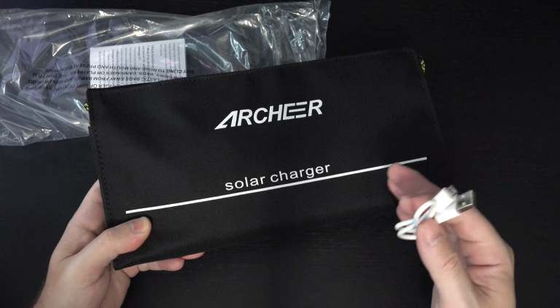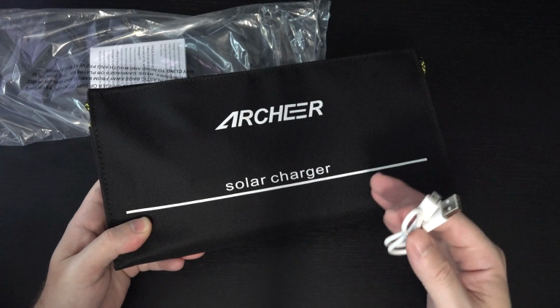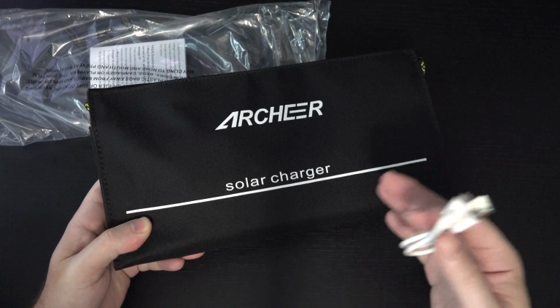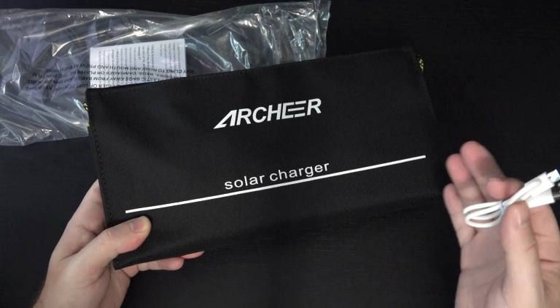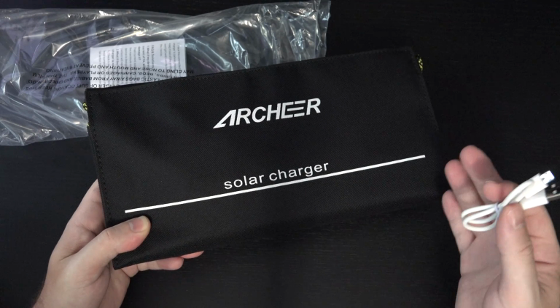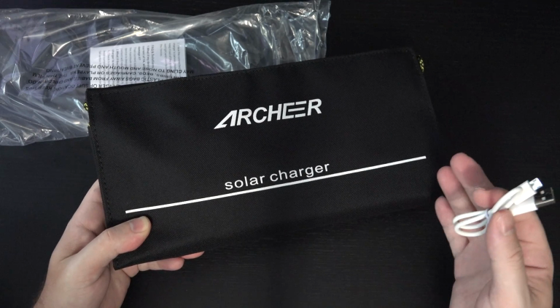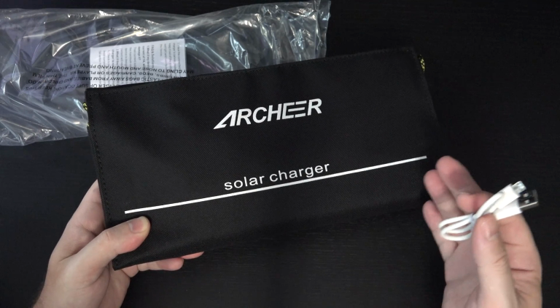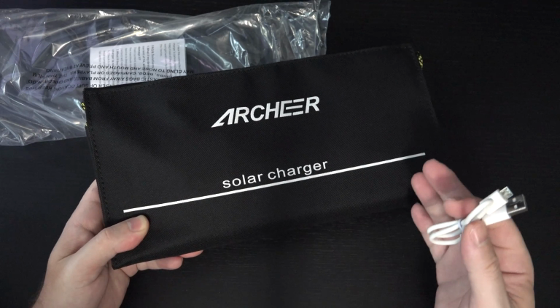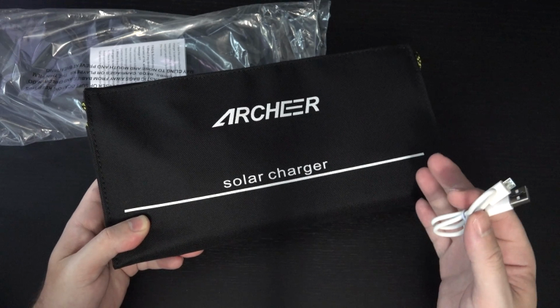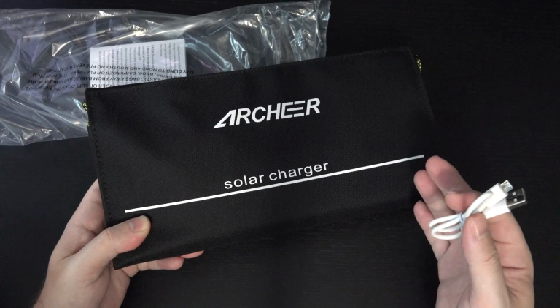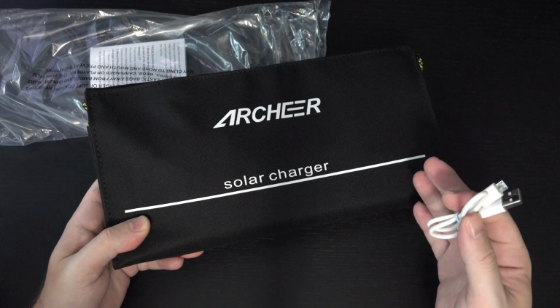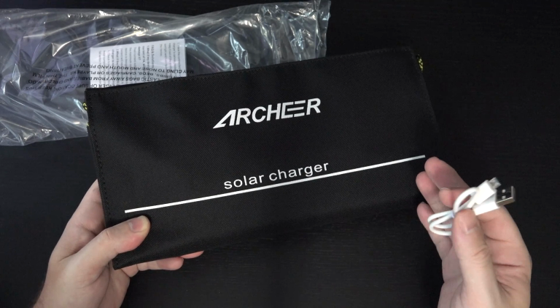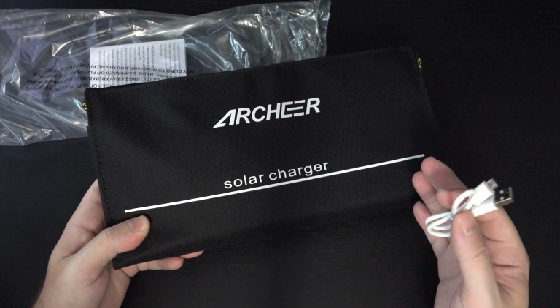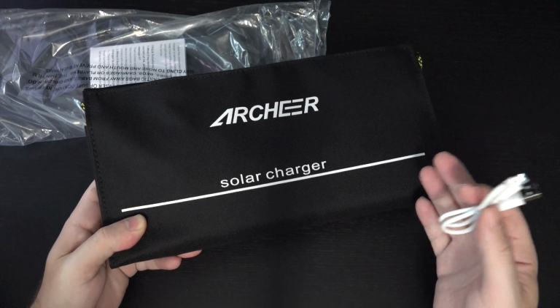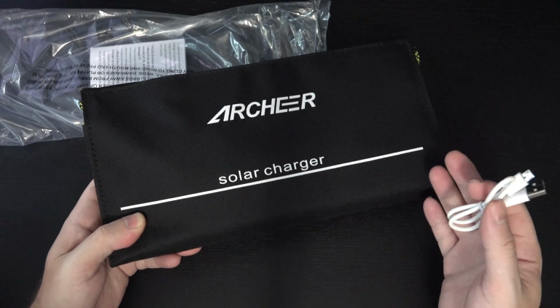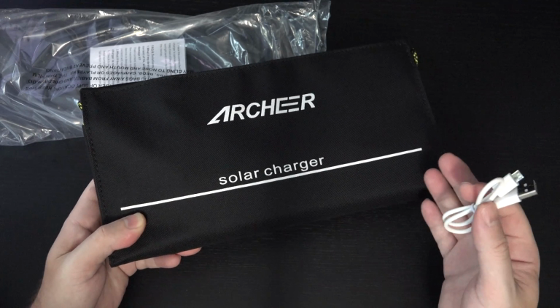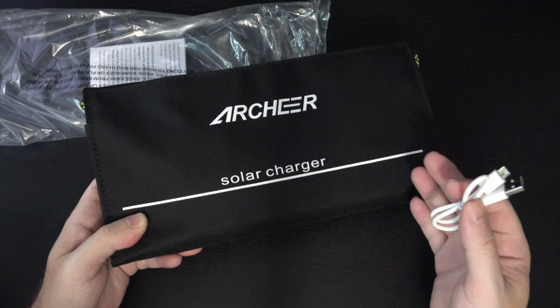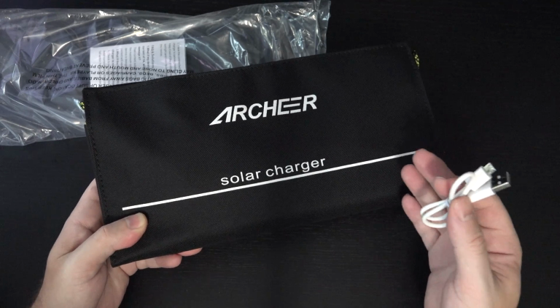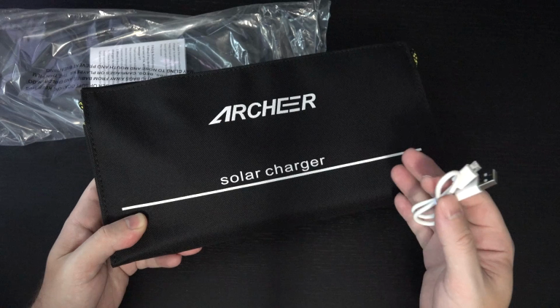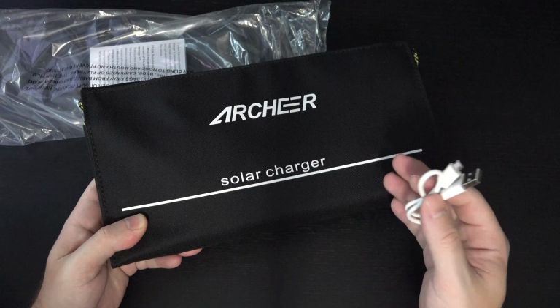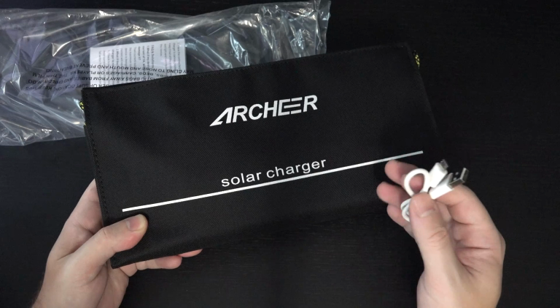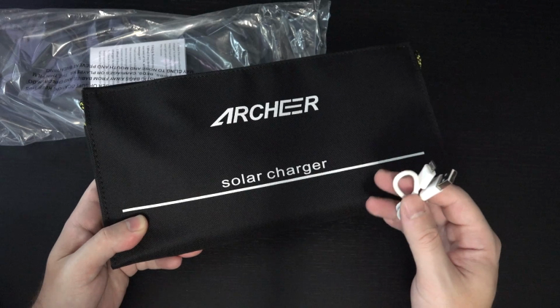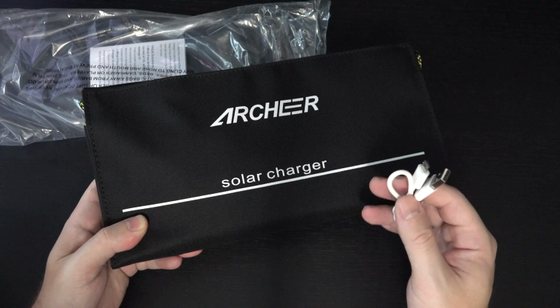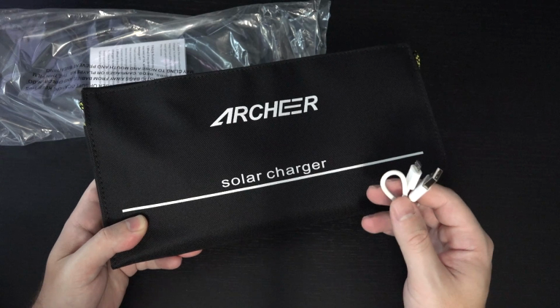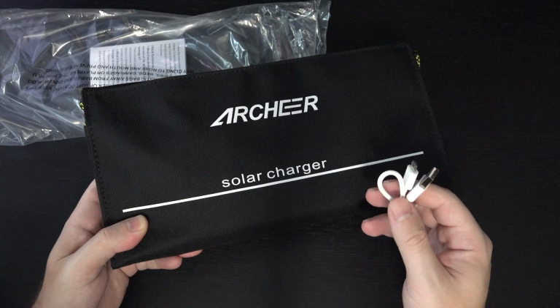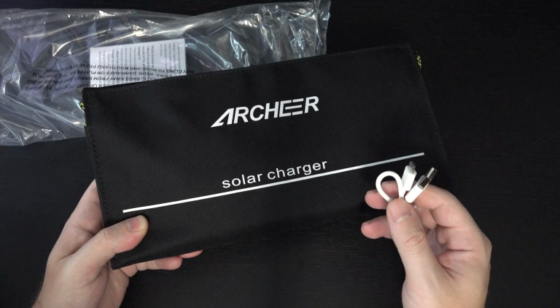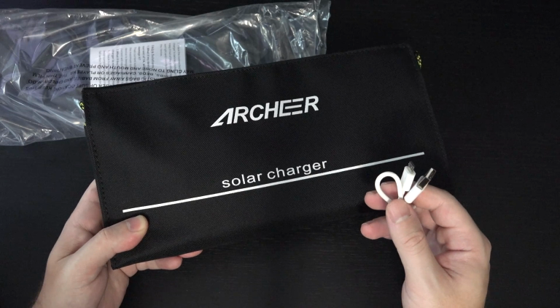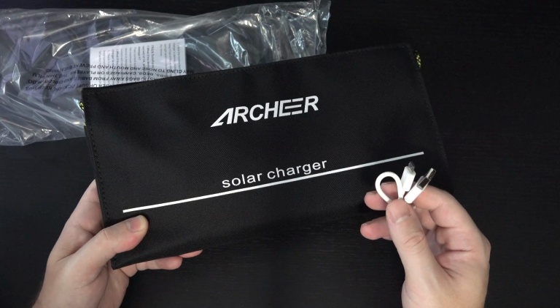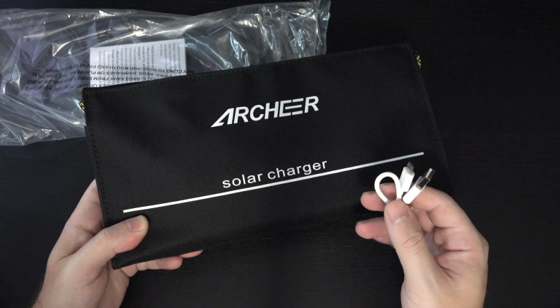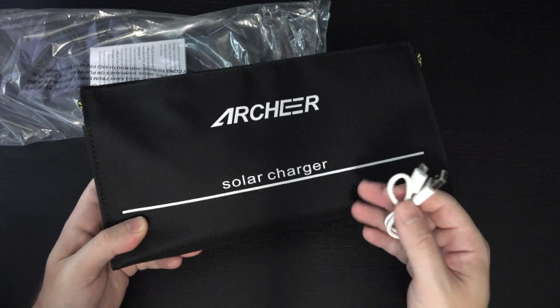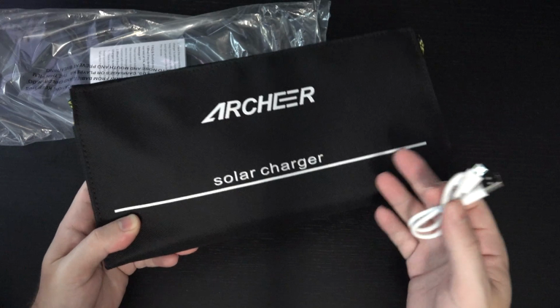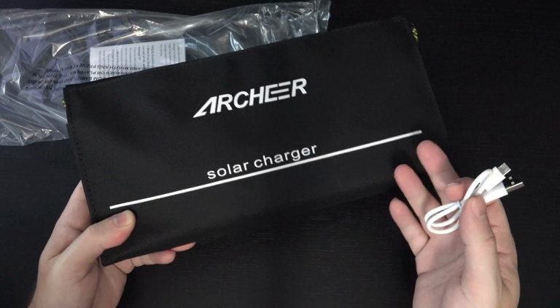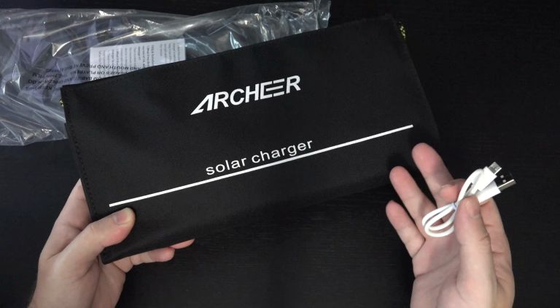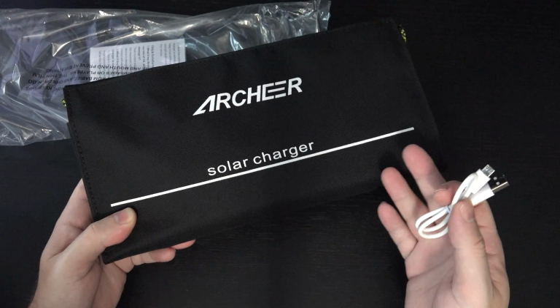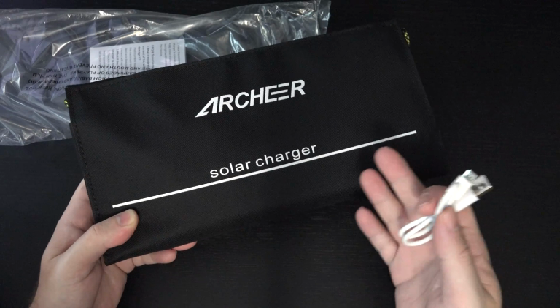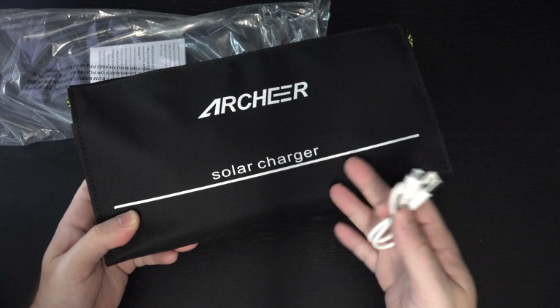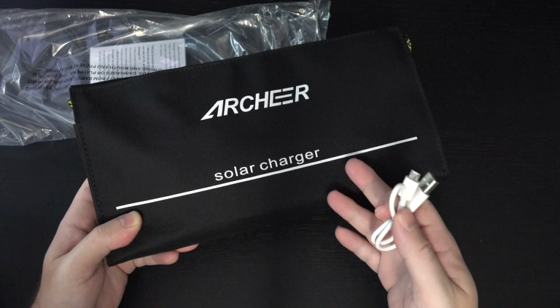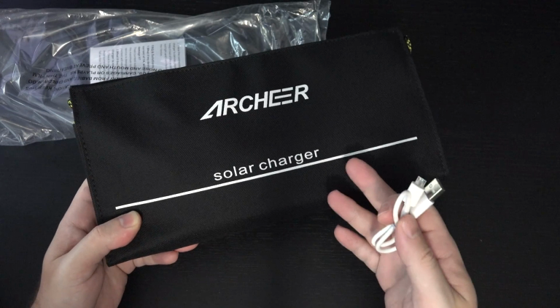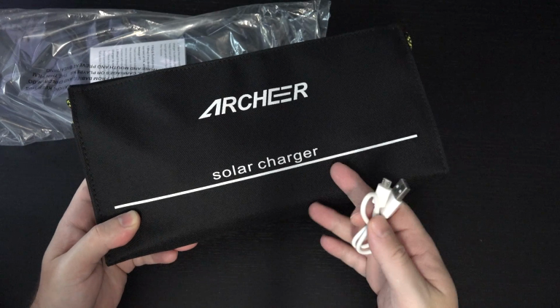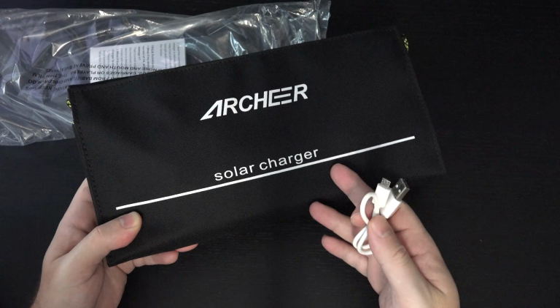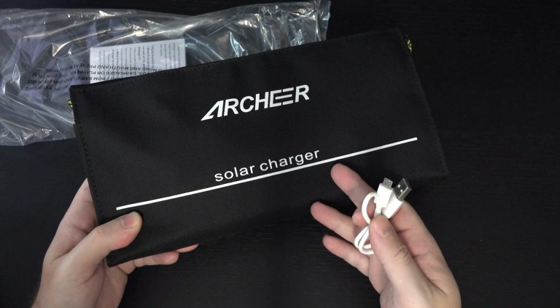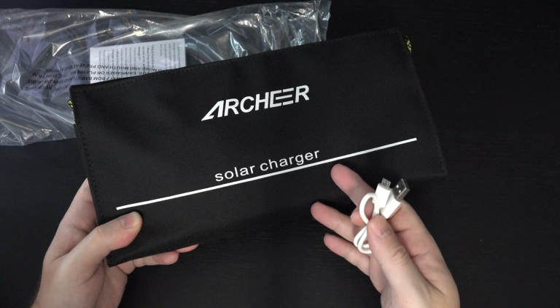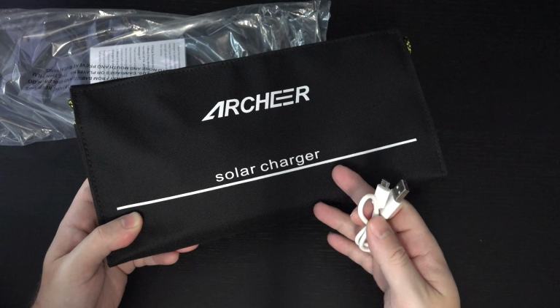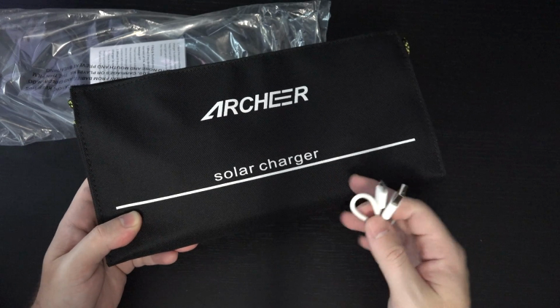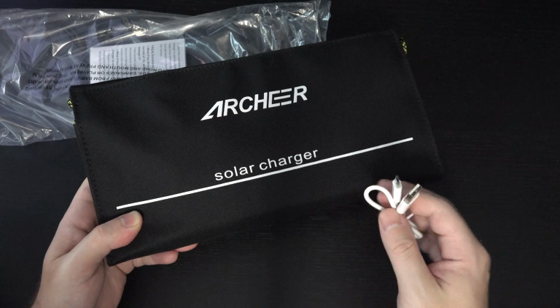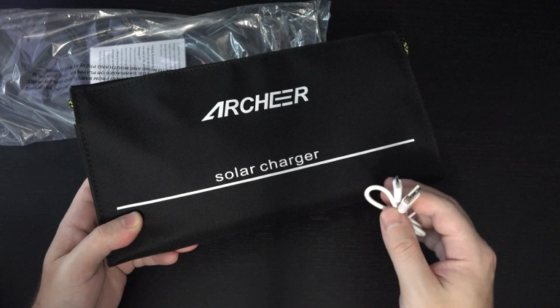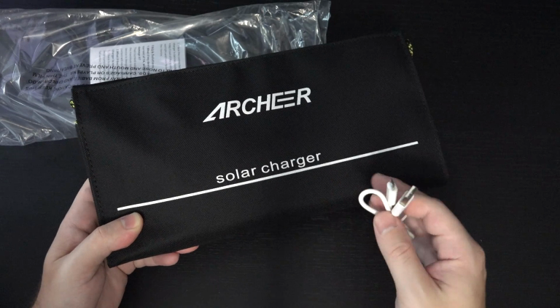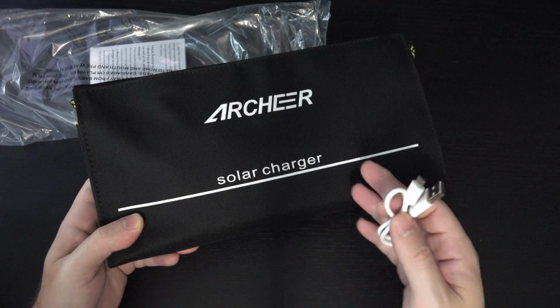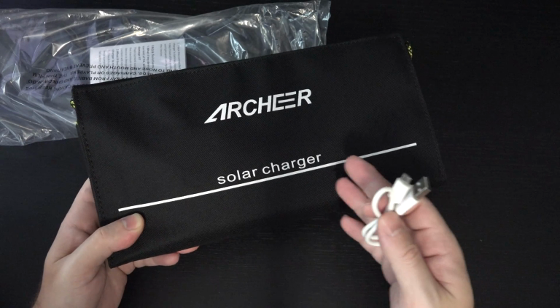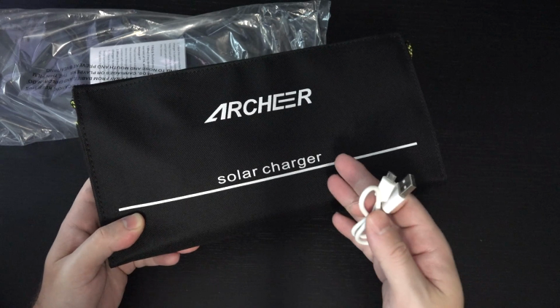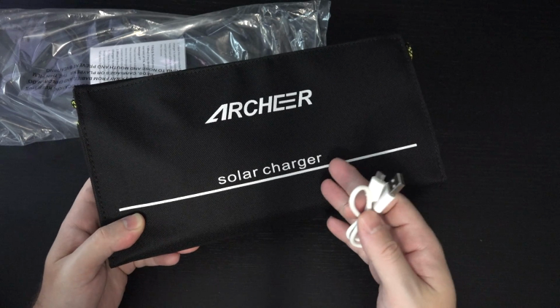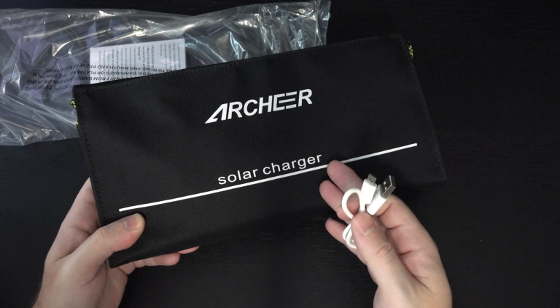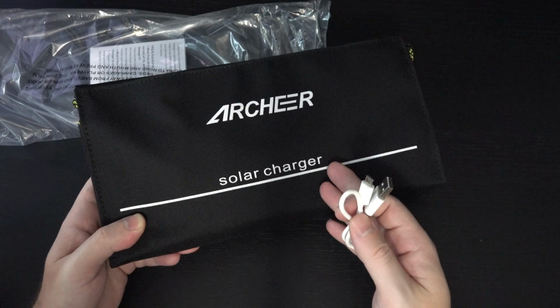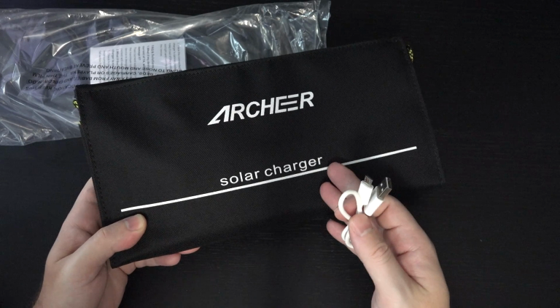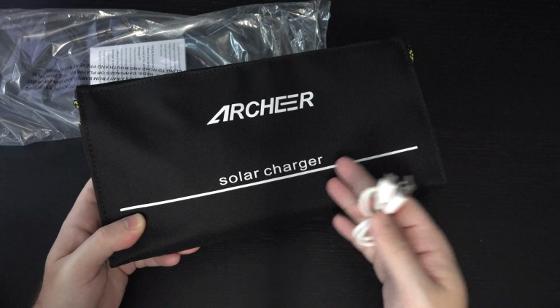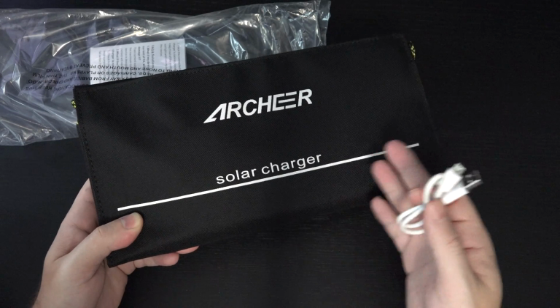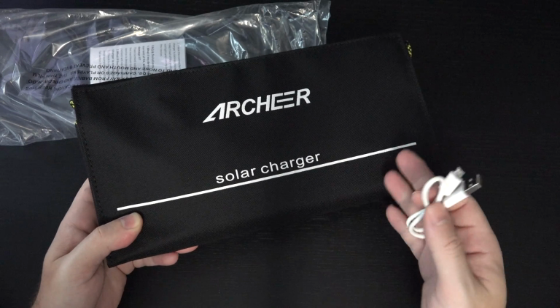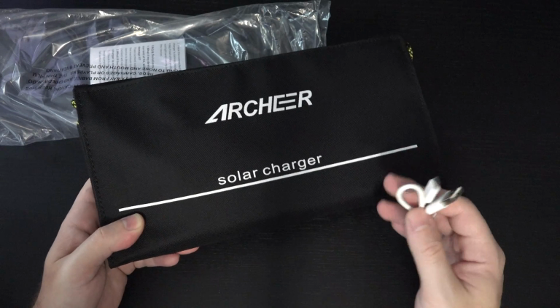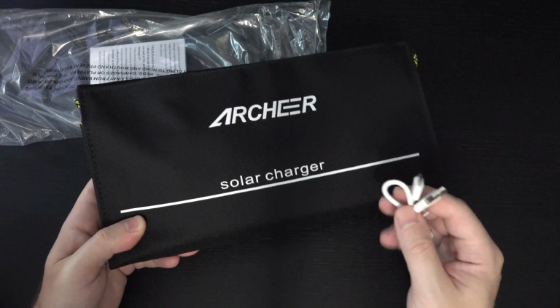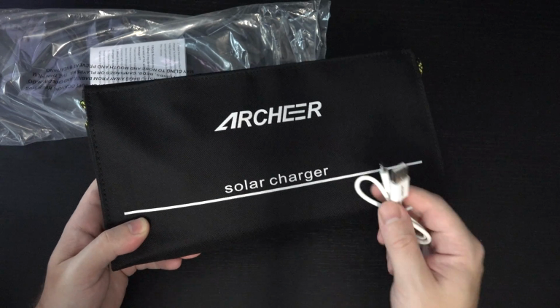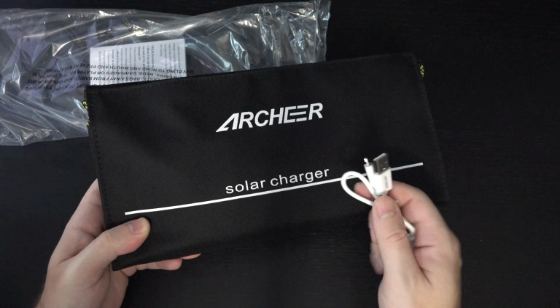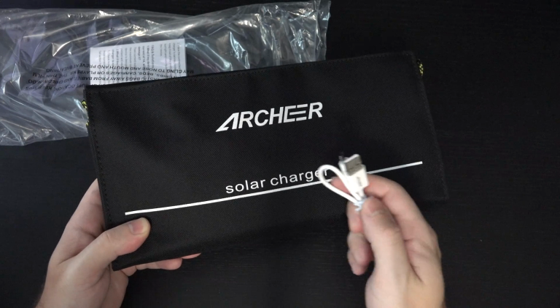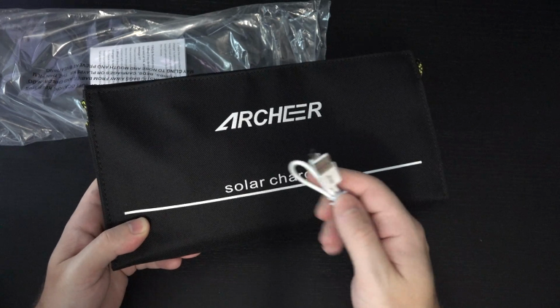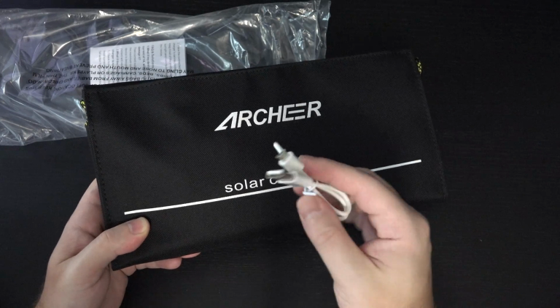Really anything that can take a charge off a micro USB — you've got a pretty solid solution, or at least you should. Of course, I'll be testing this.